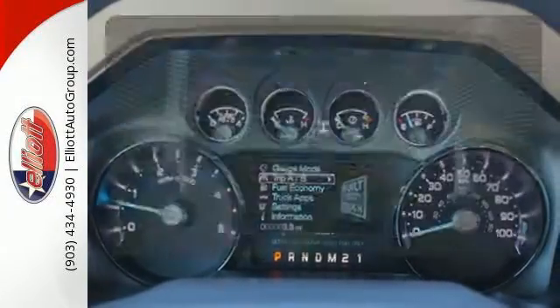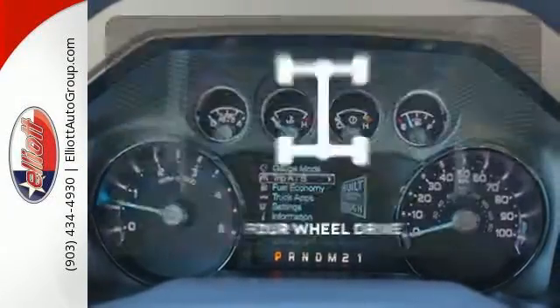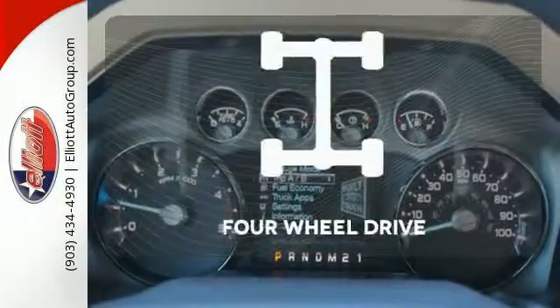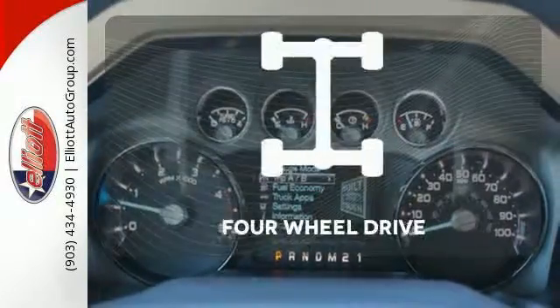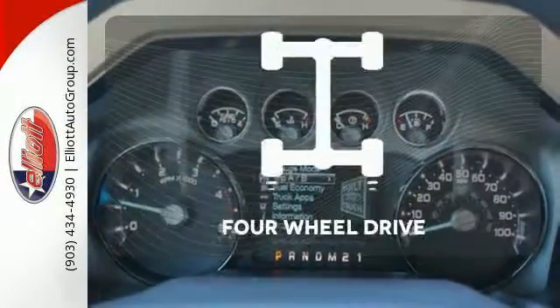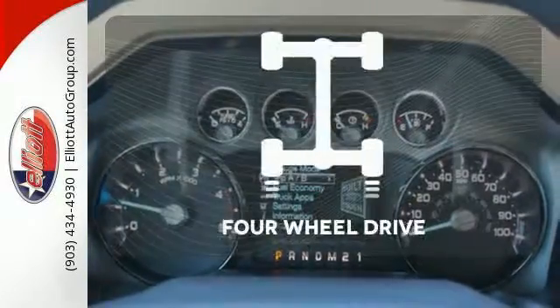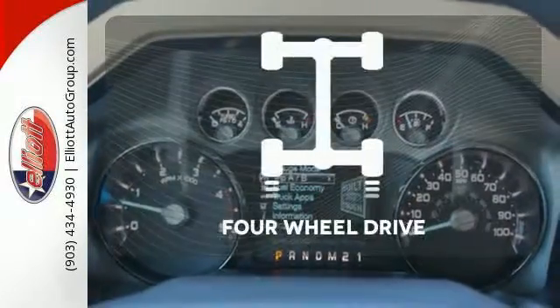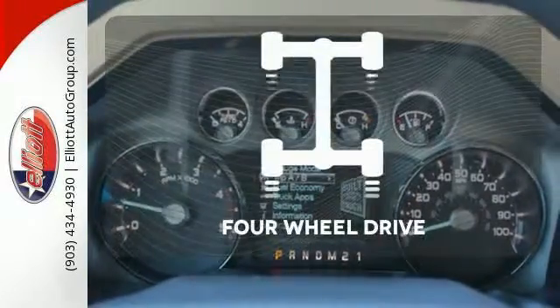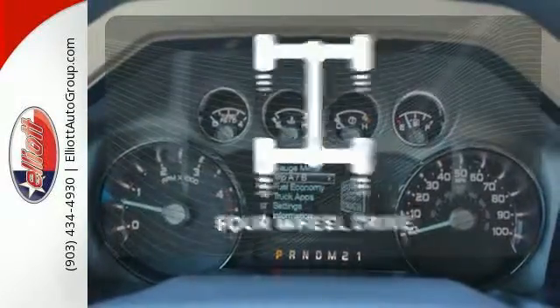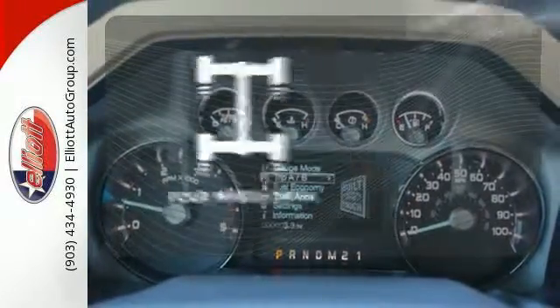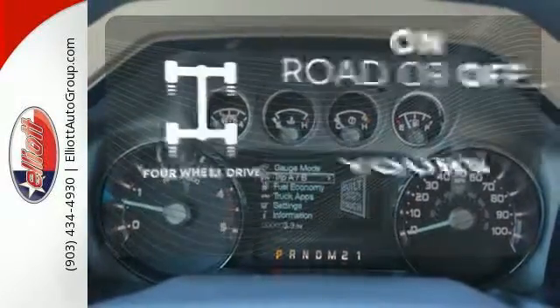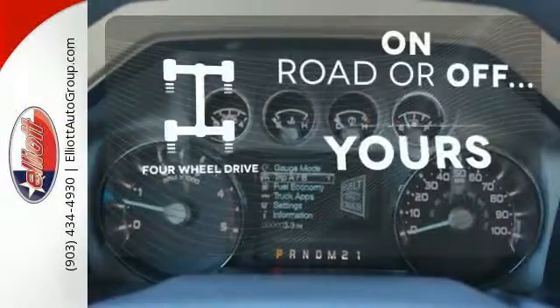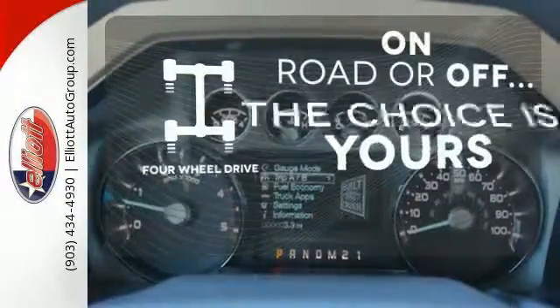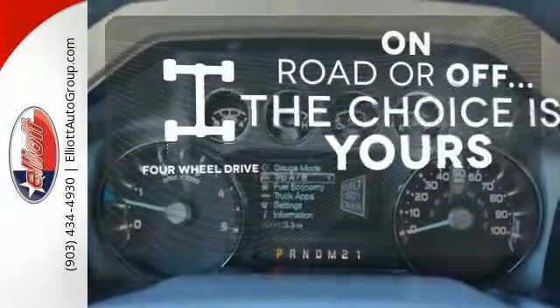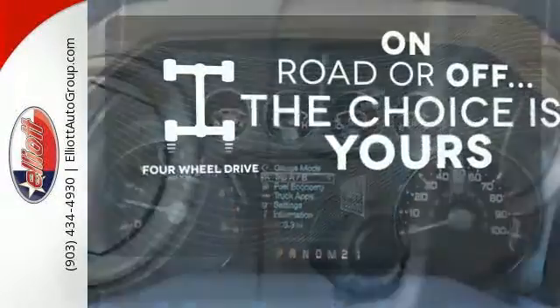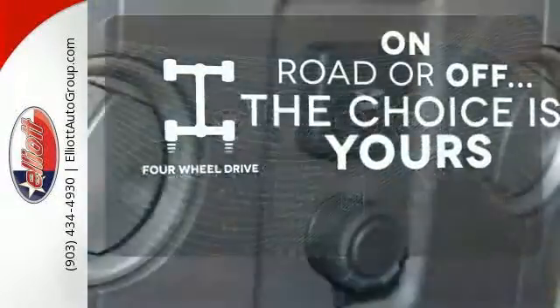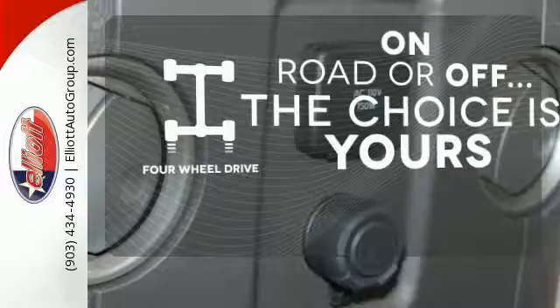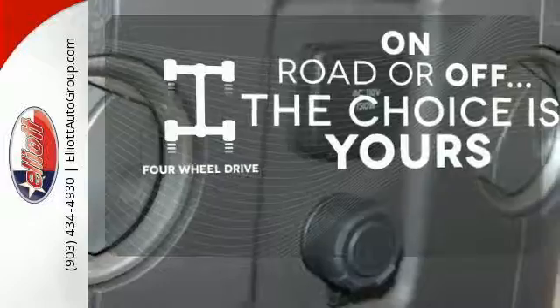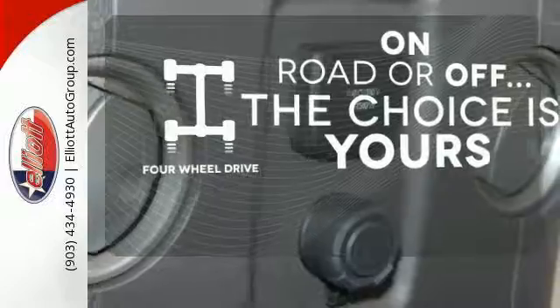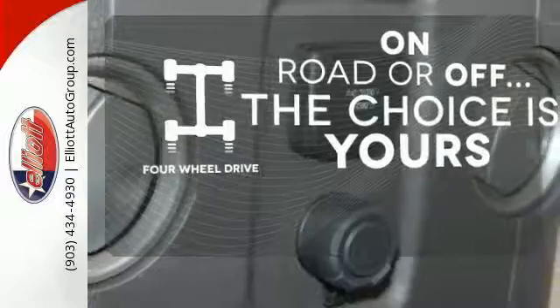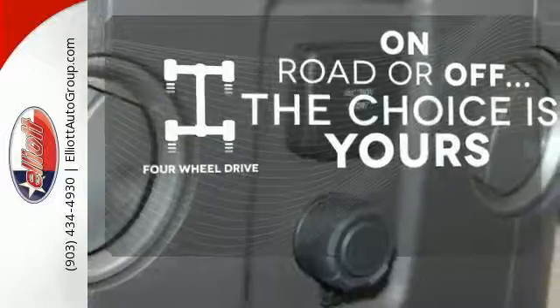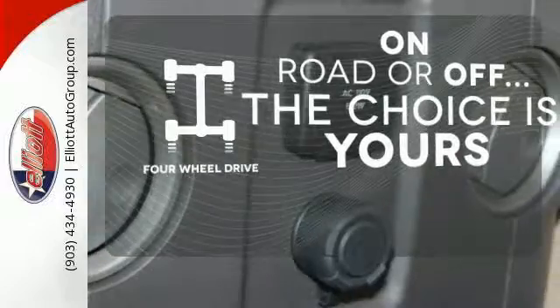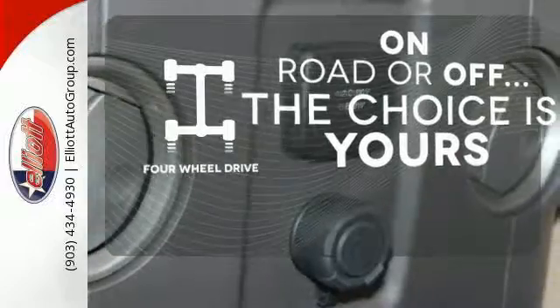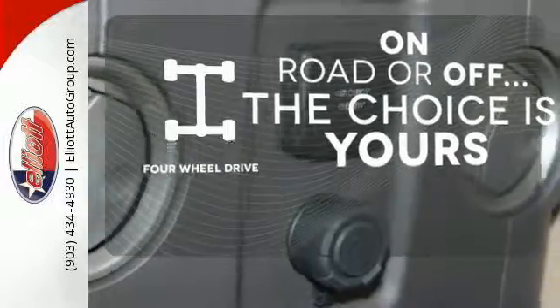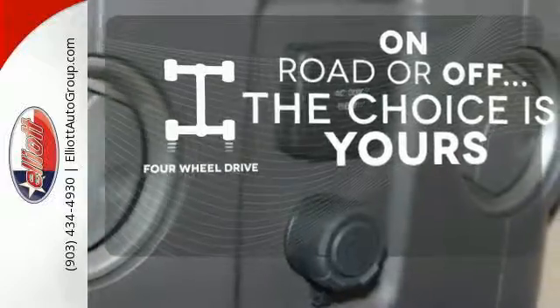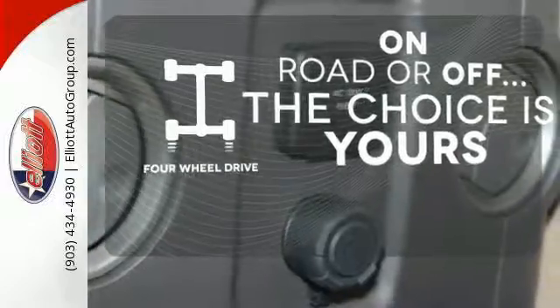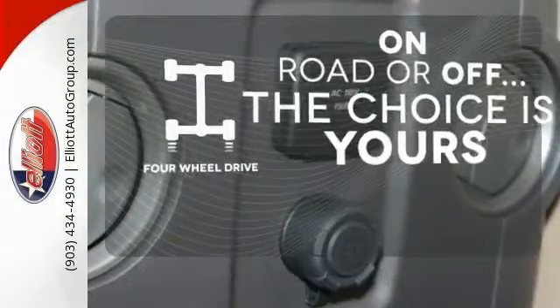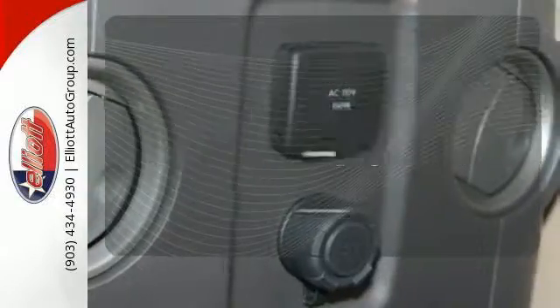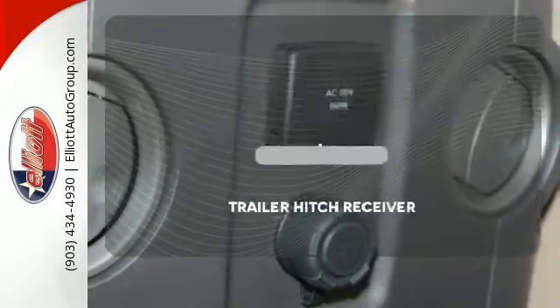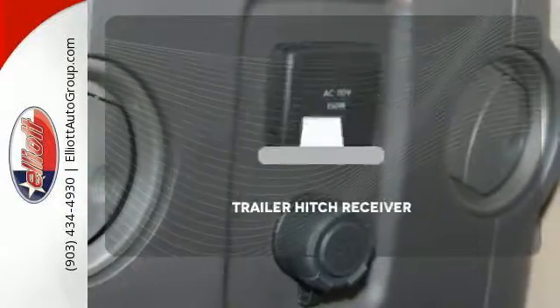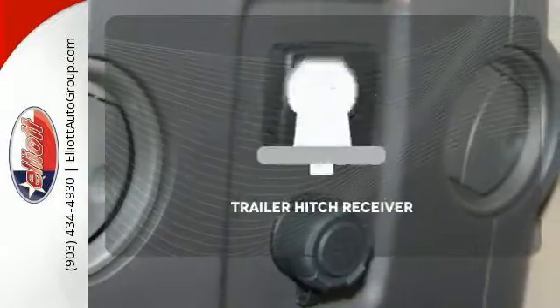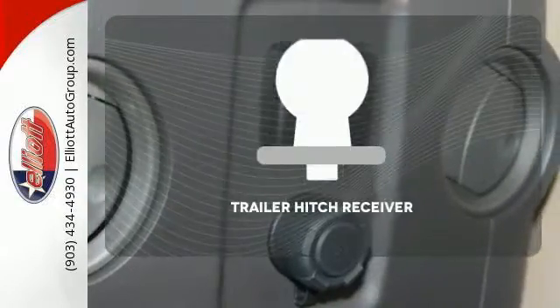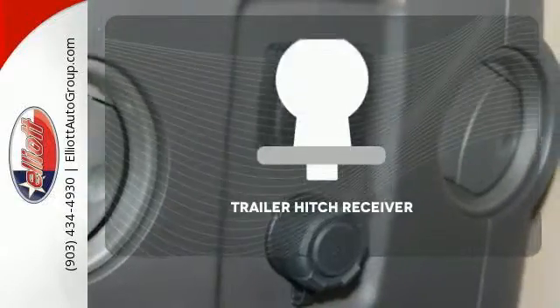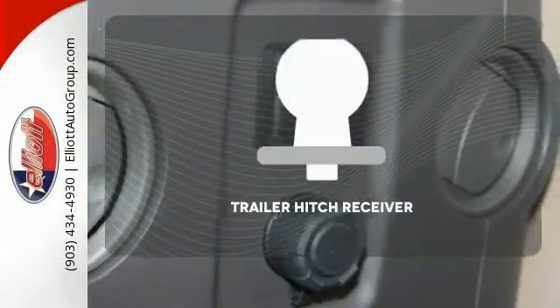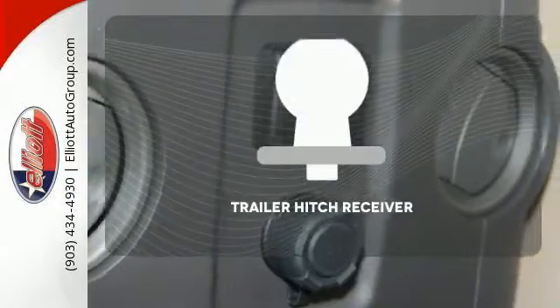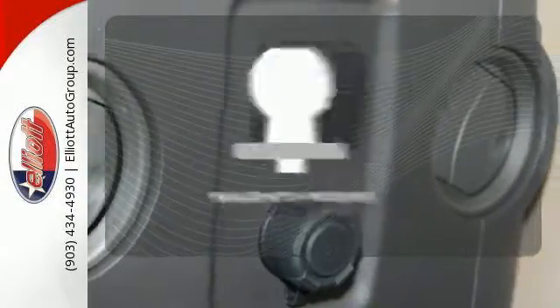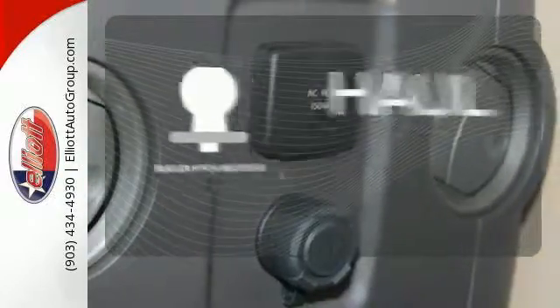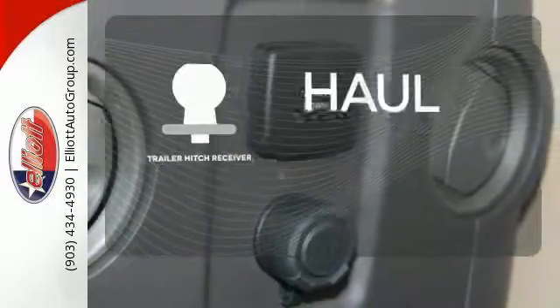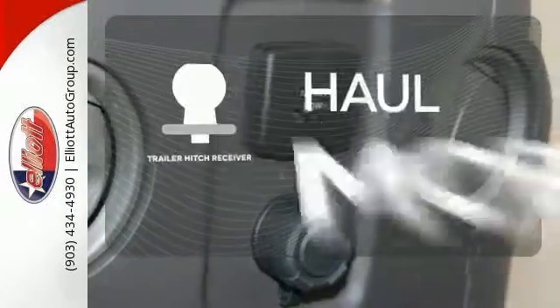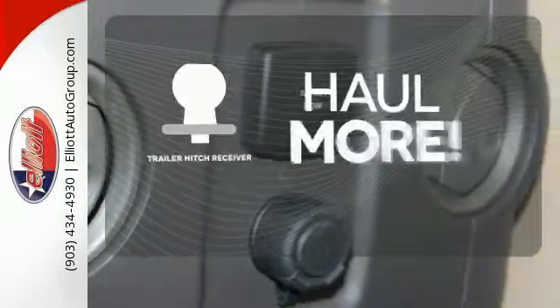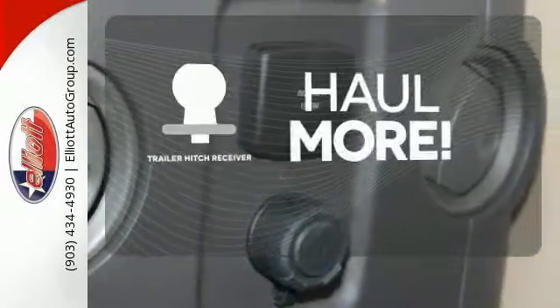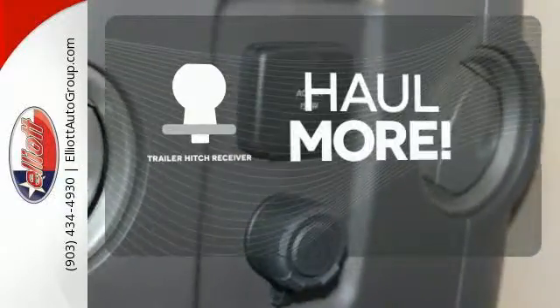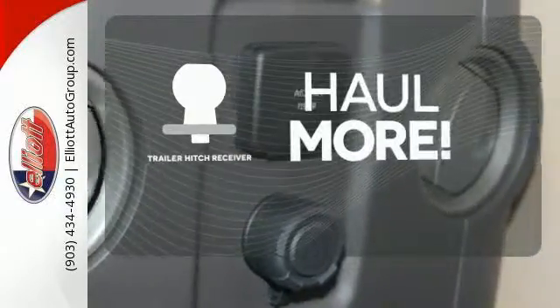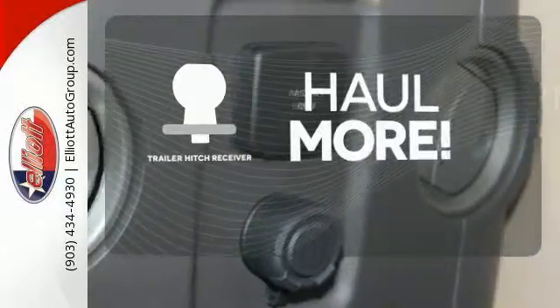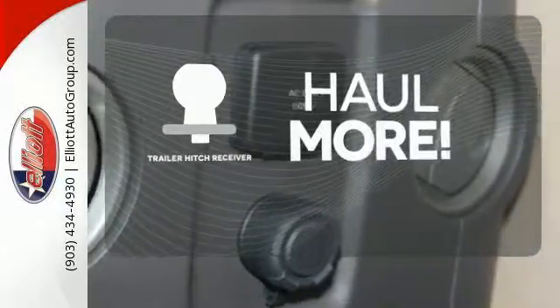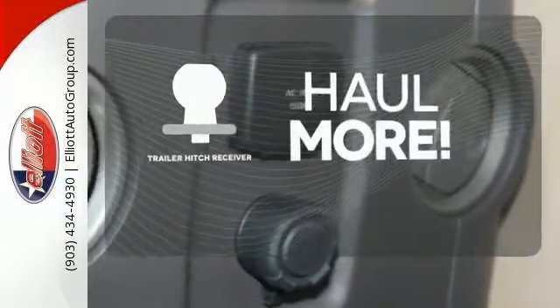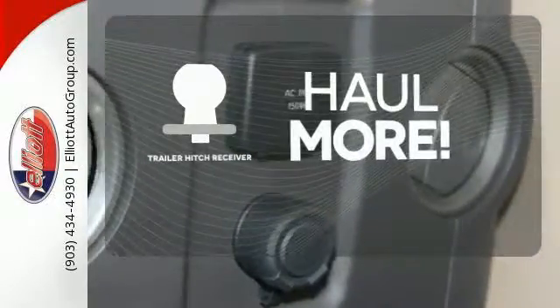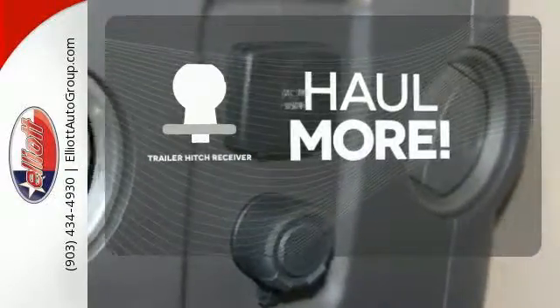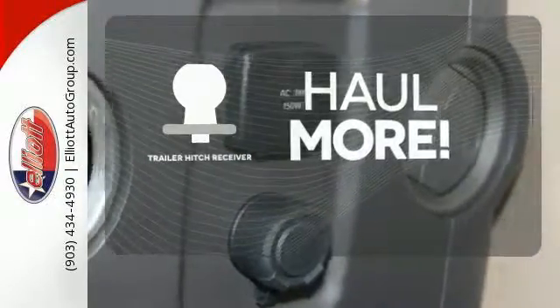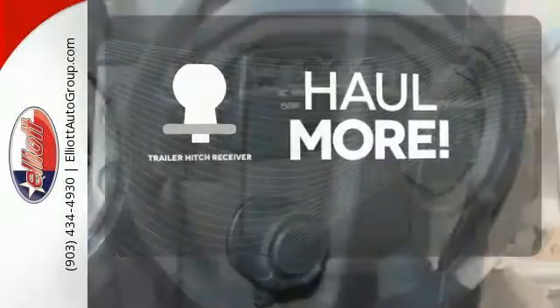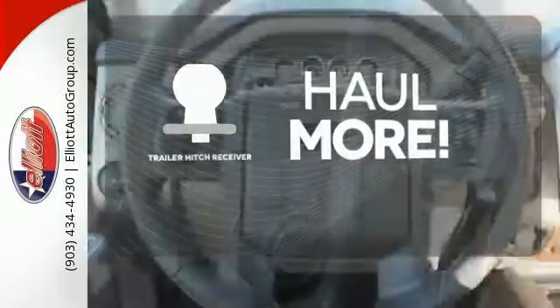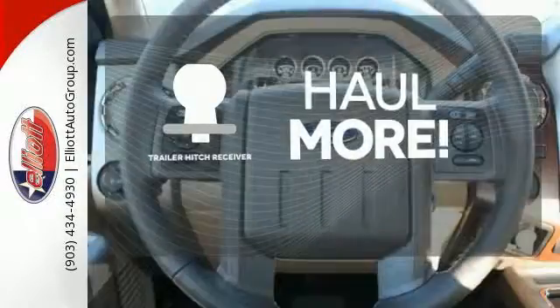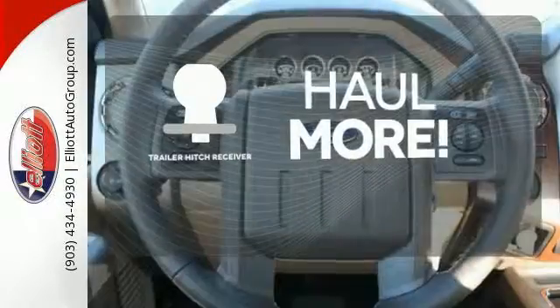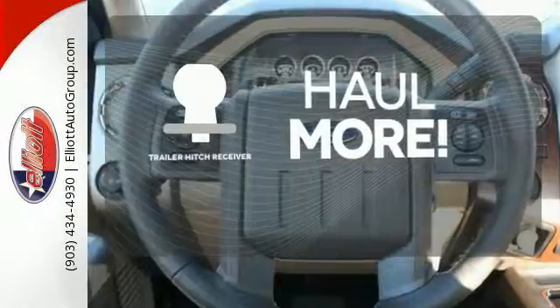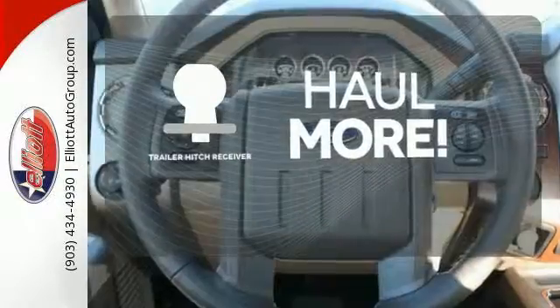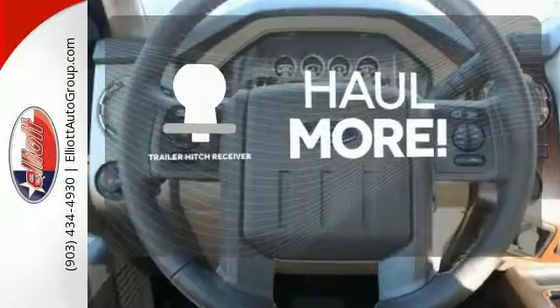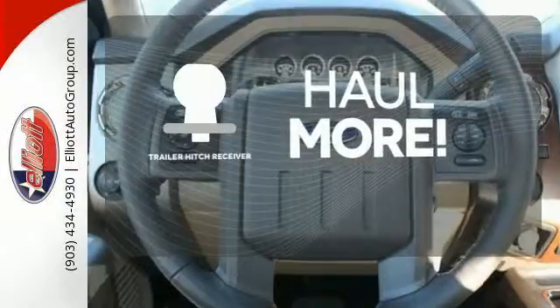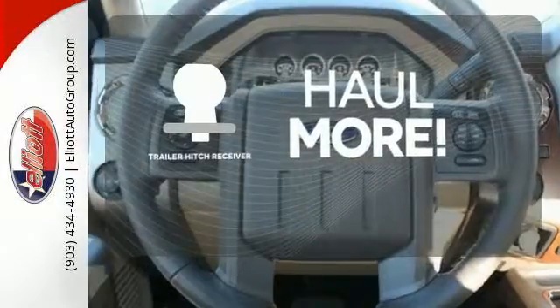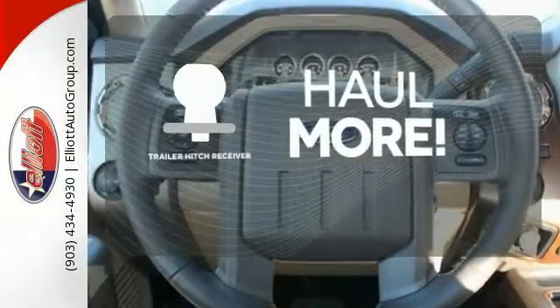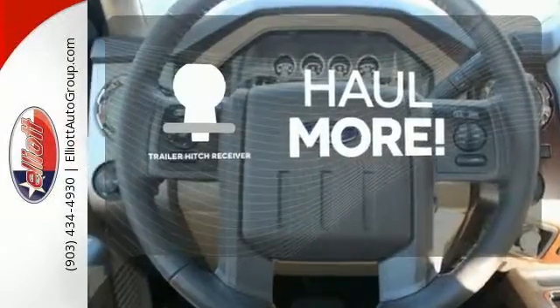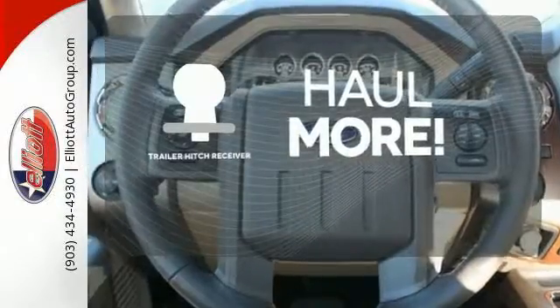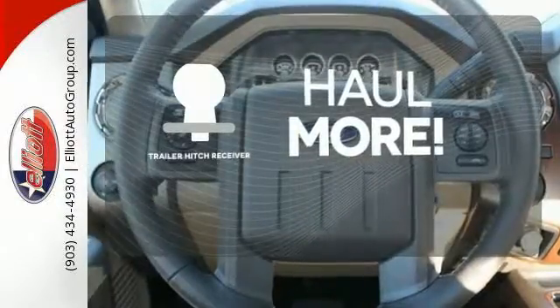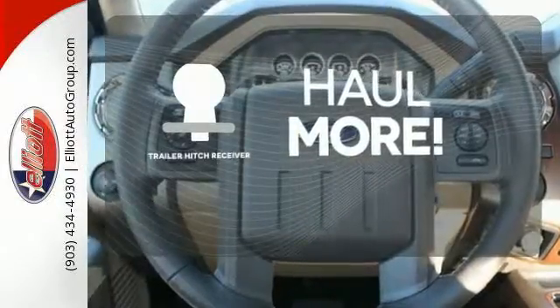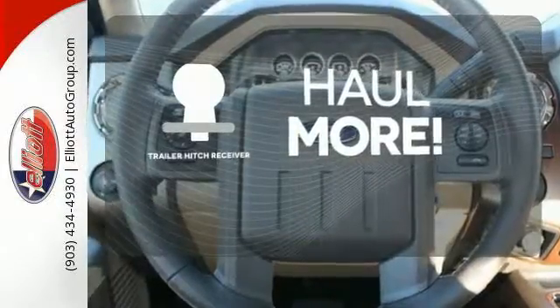The four-wheel drive allows you to go anywhere. Whether for work or play, the Trailer Hitch Receiver has you ready for anything.